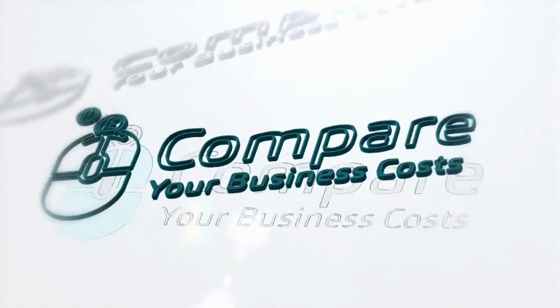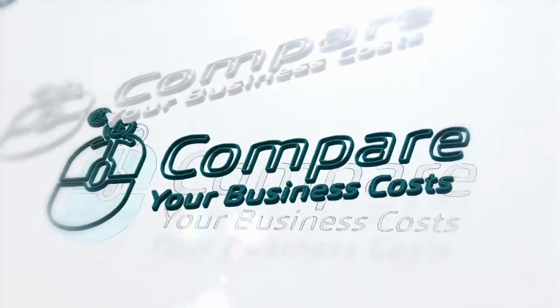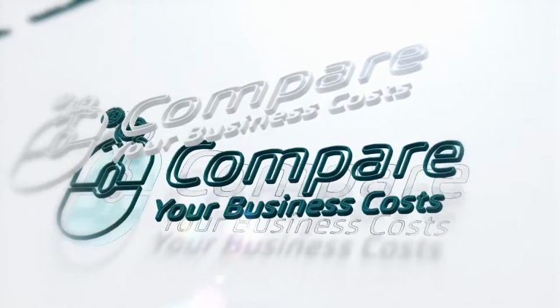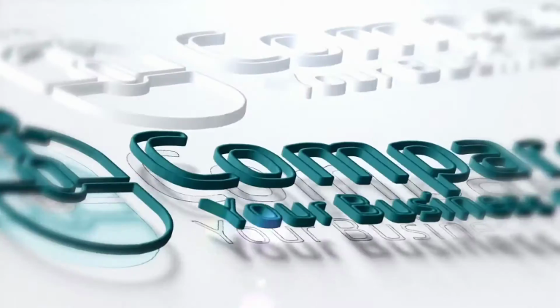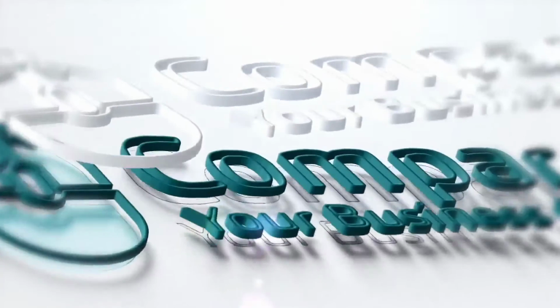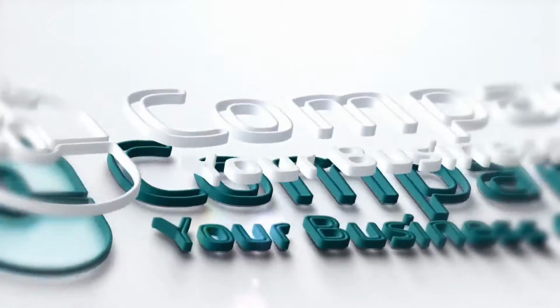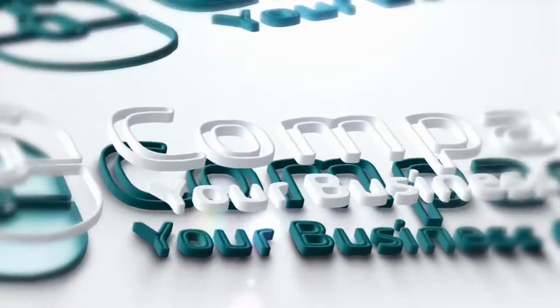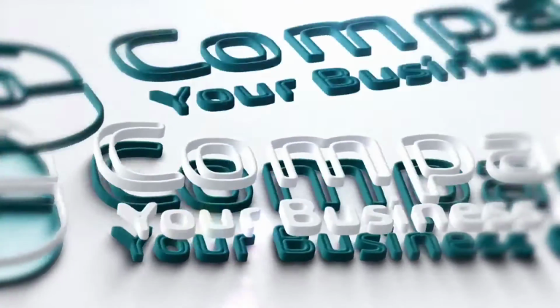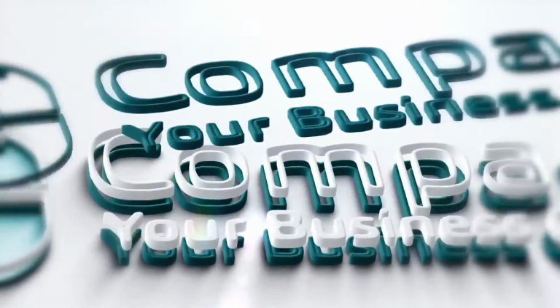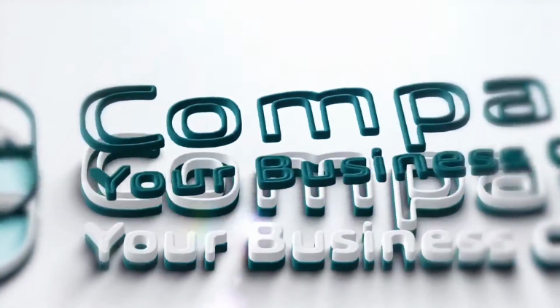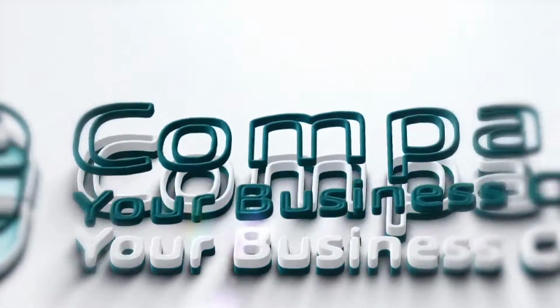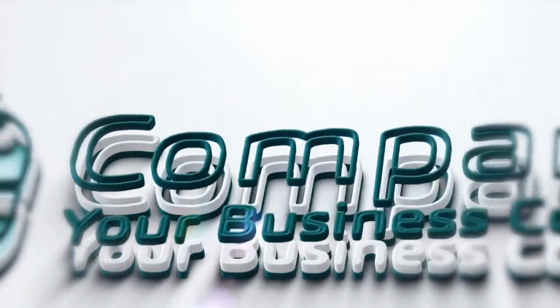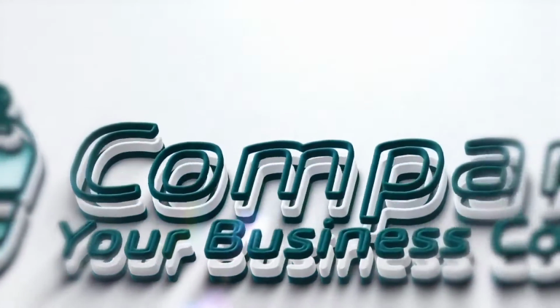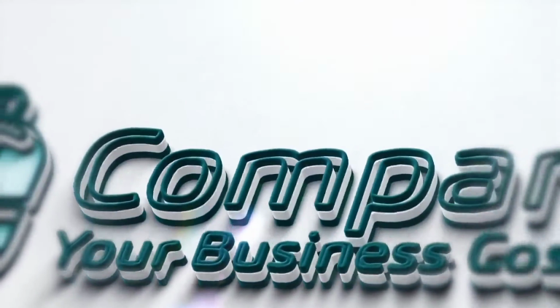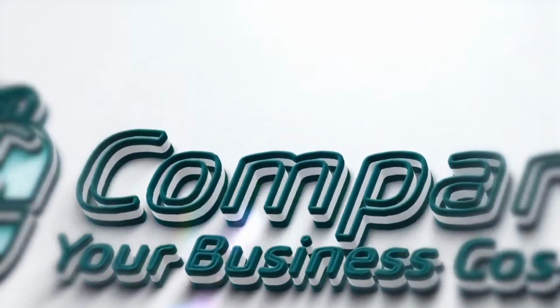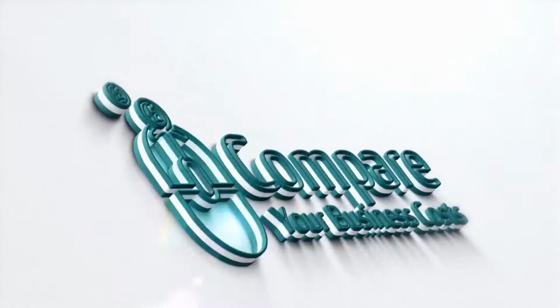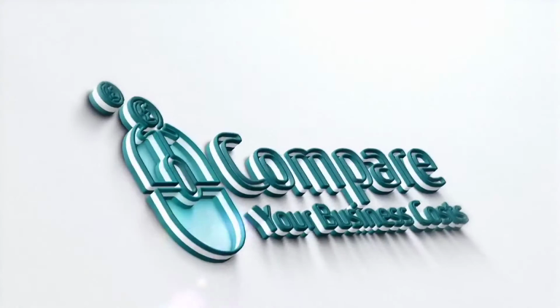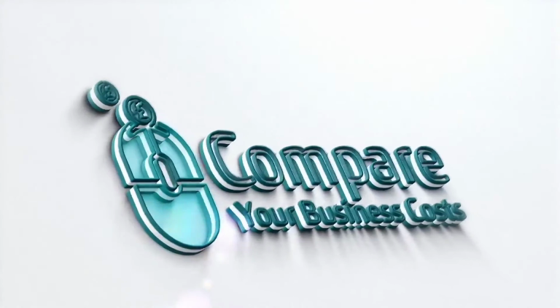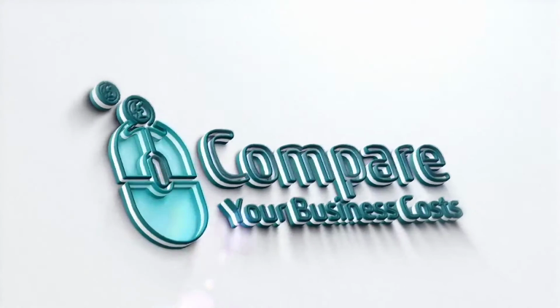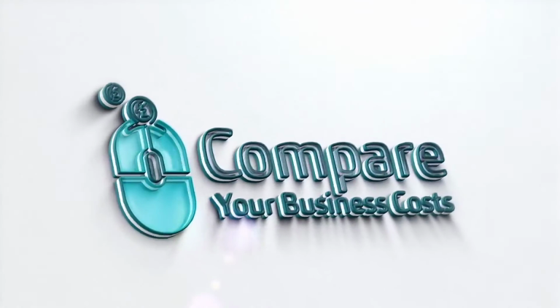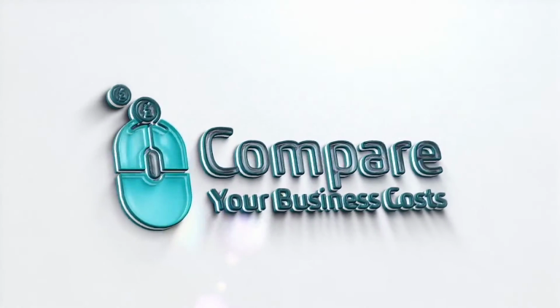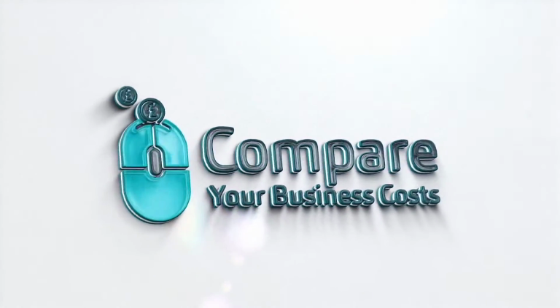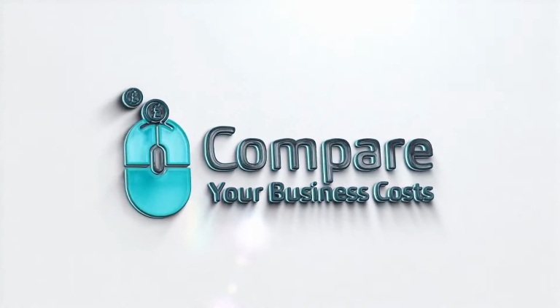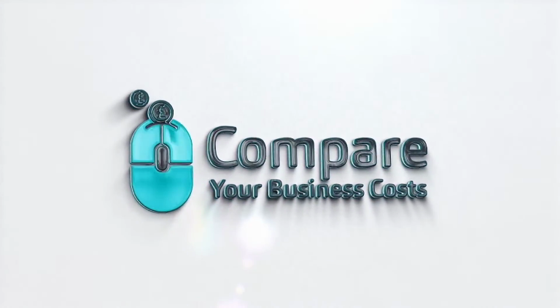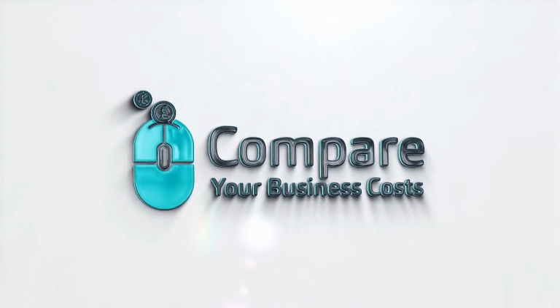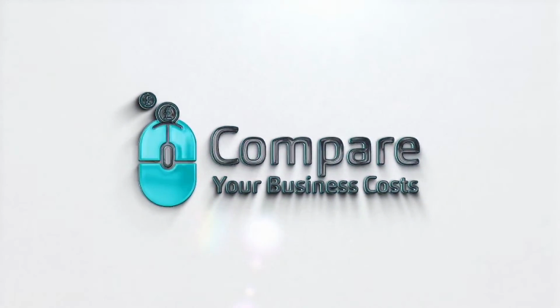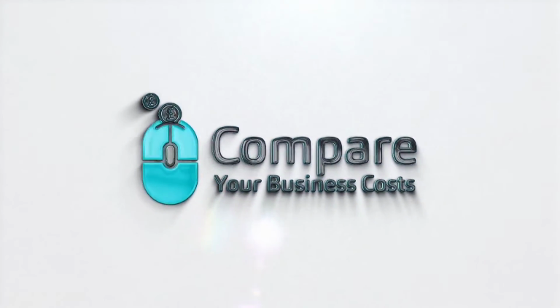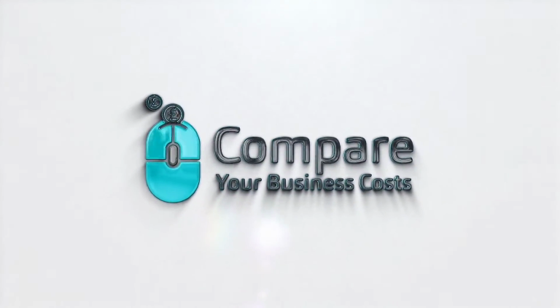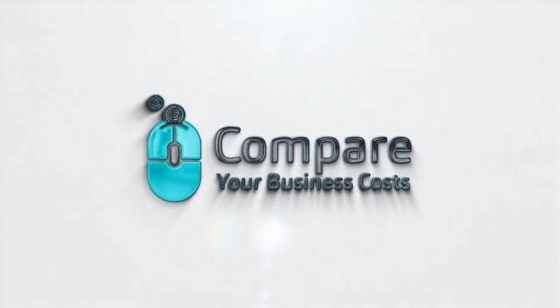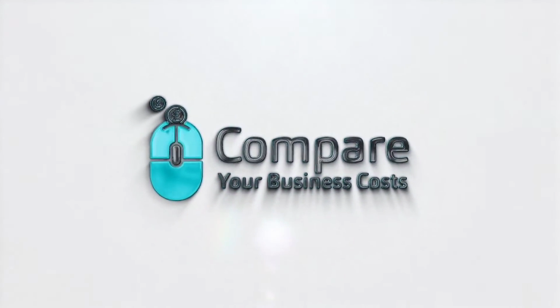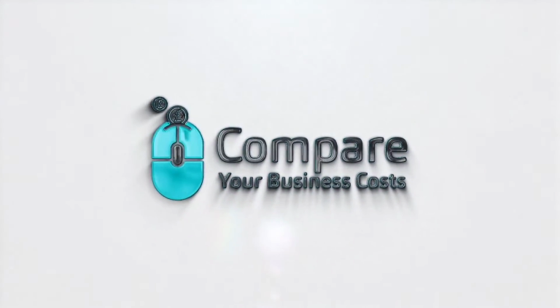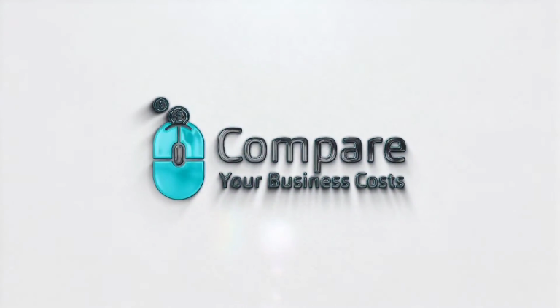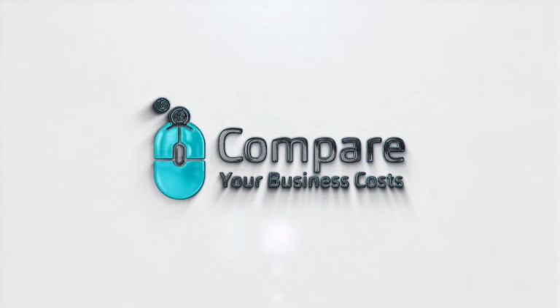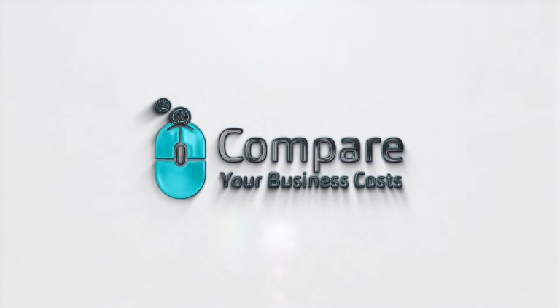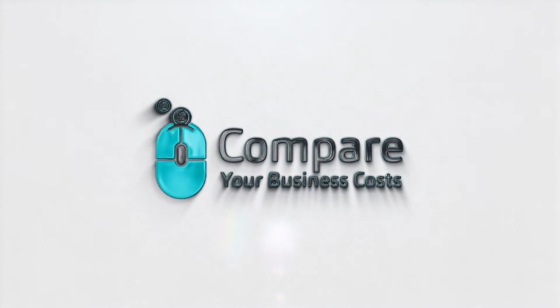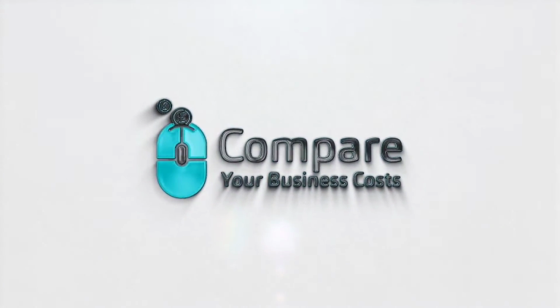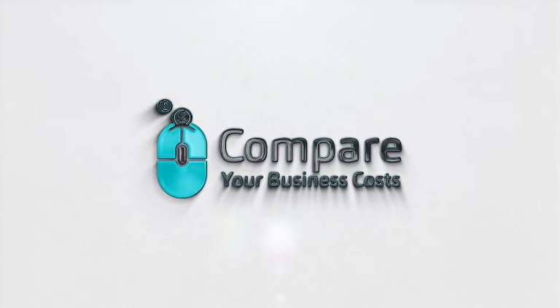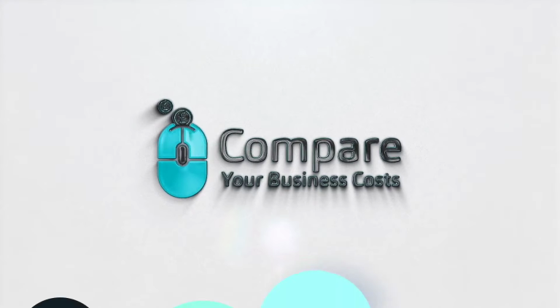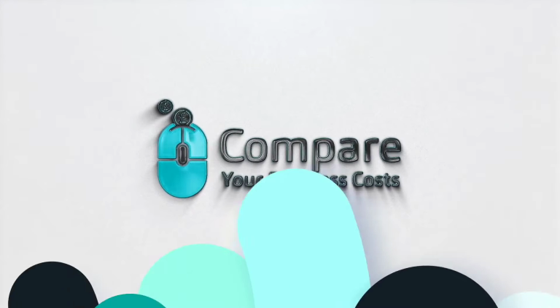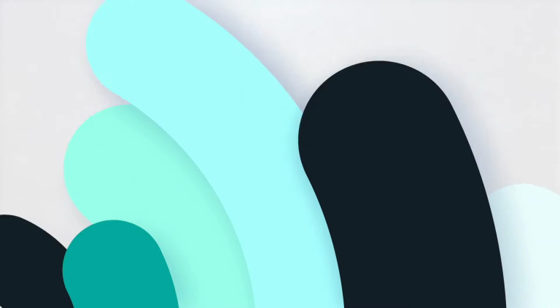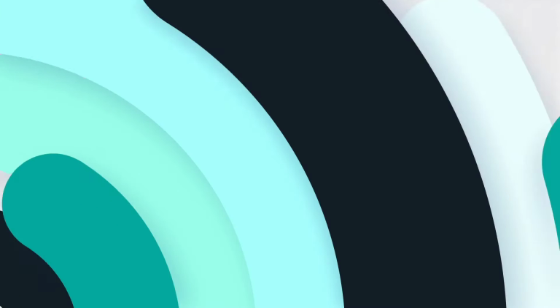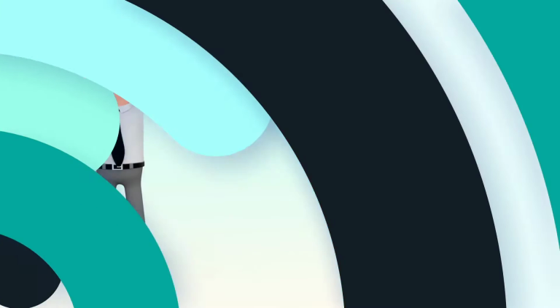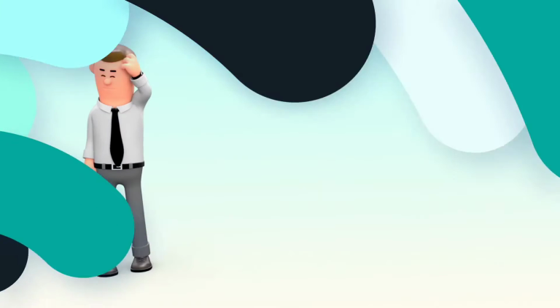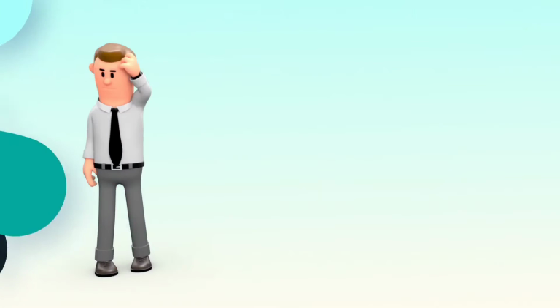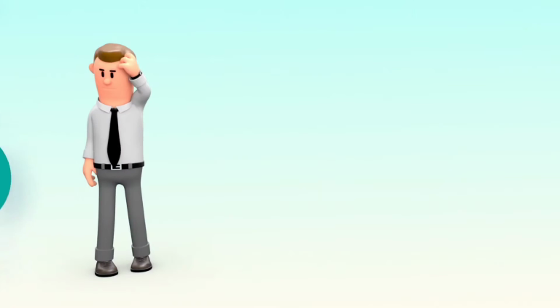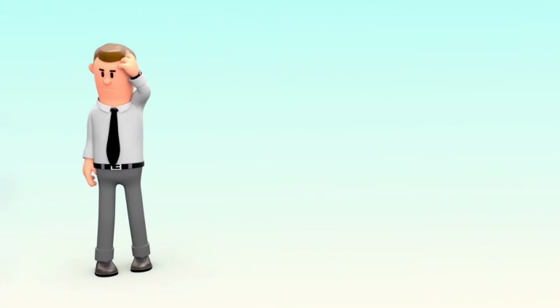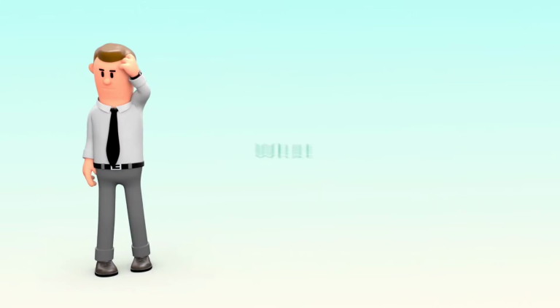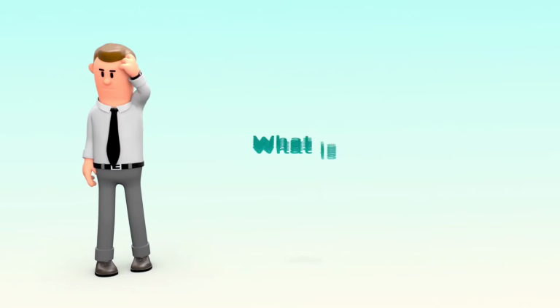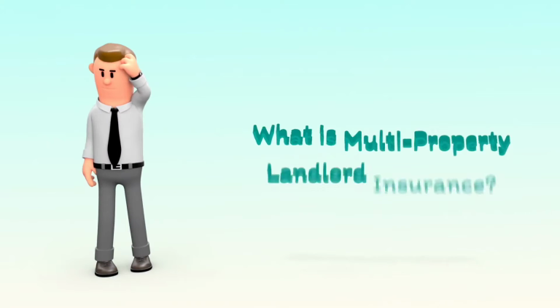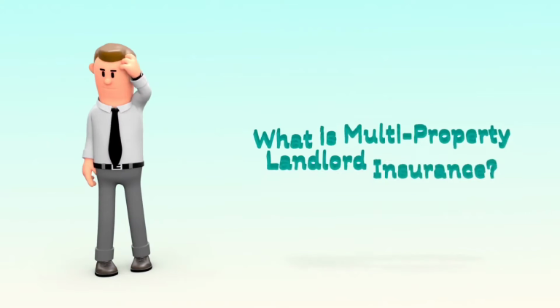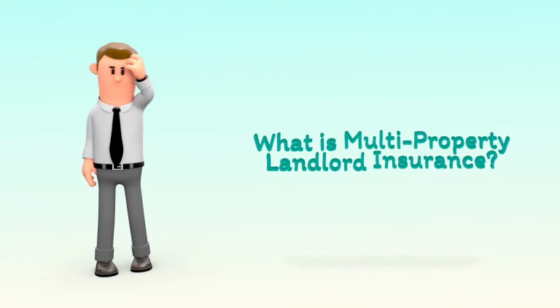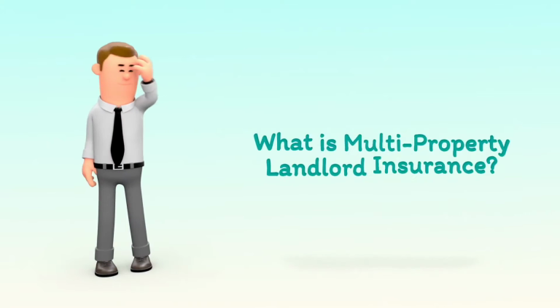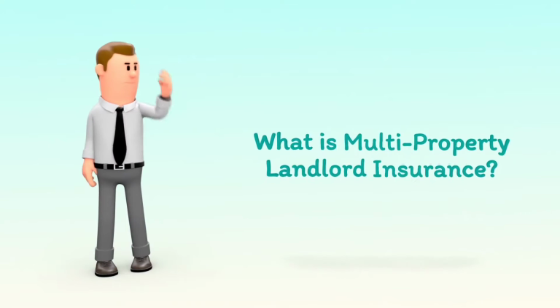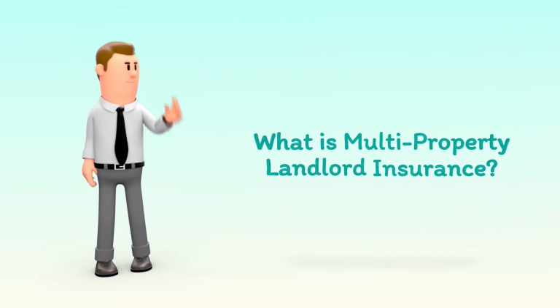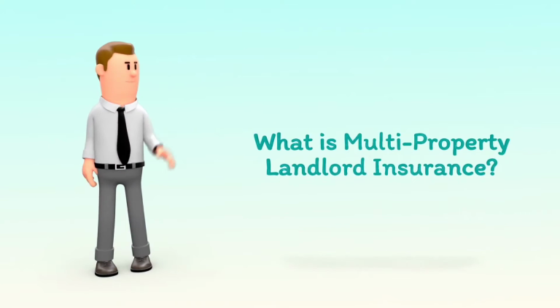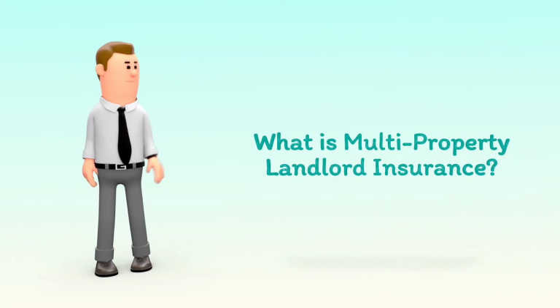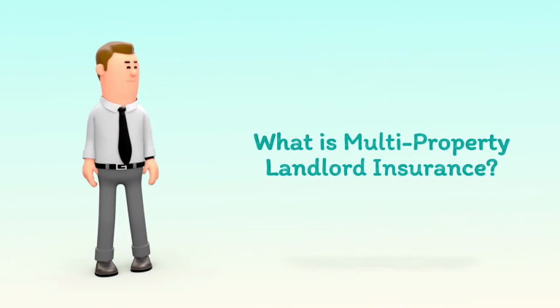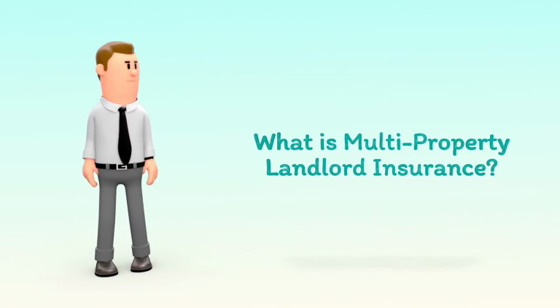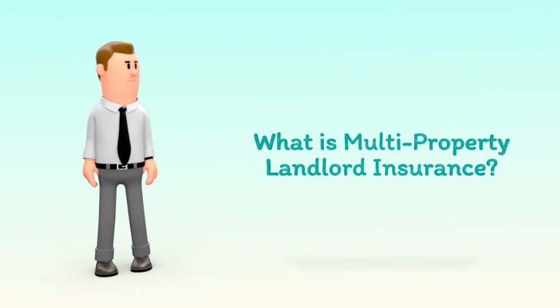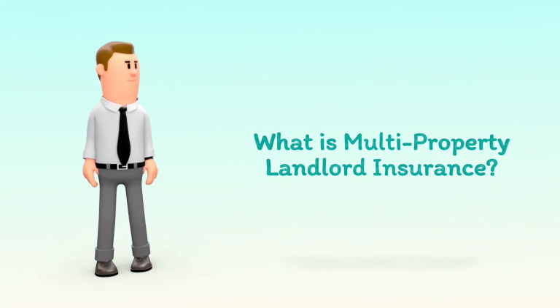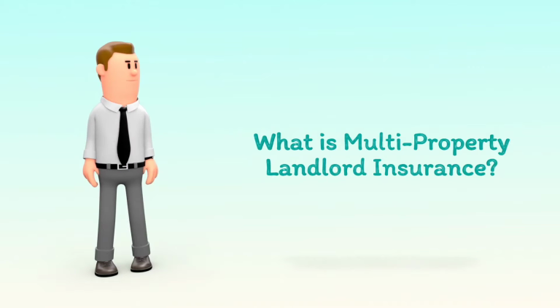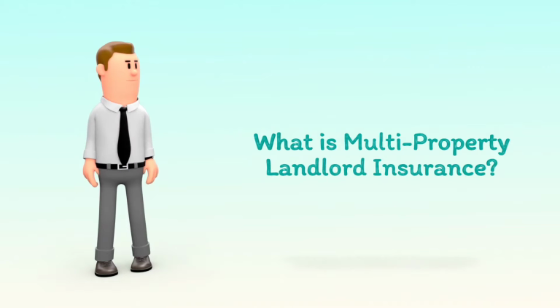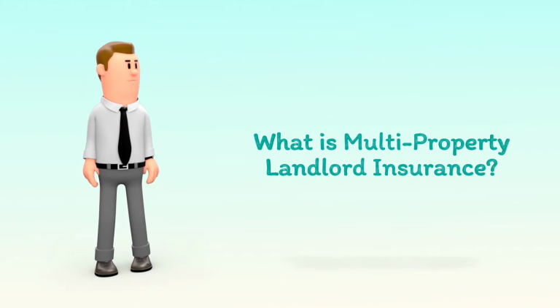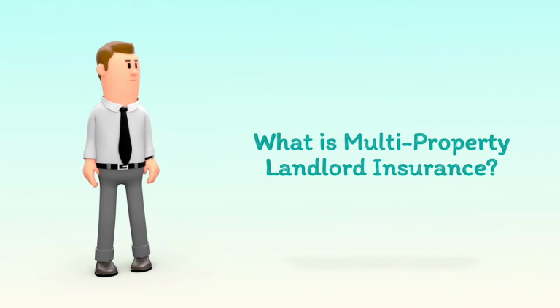Welcome to Compare Your Business Costs. What is multiproperty landlord insurance?